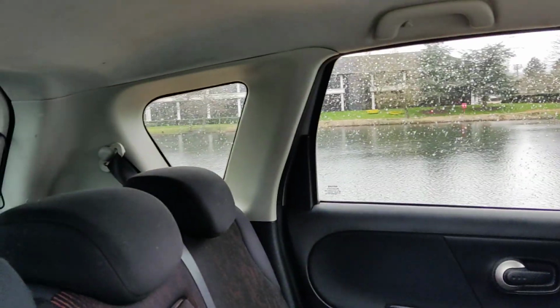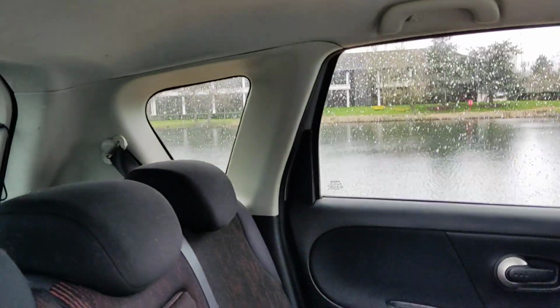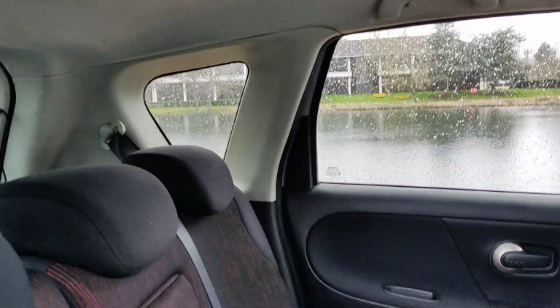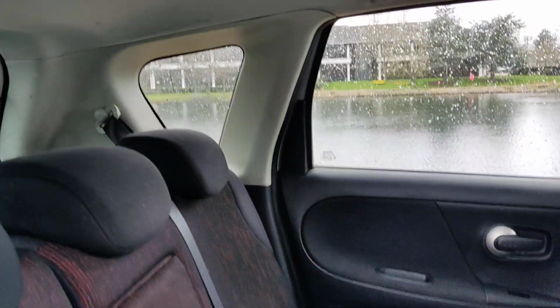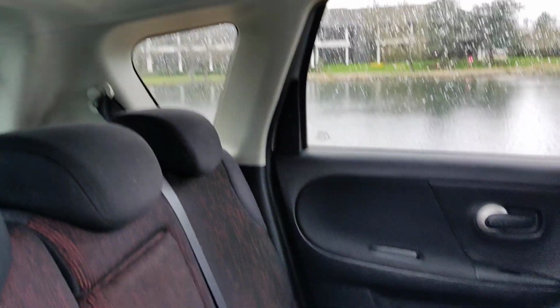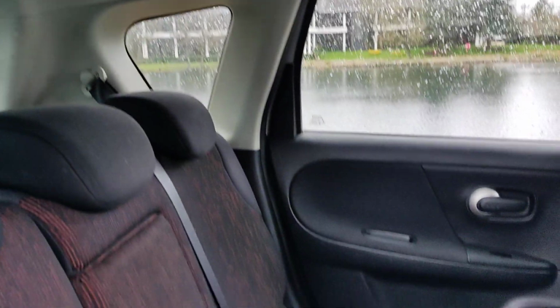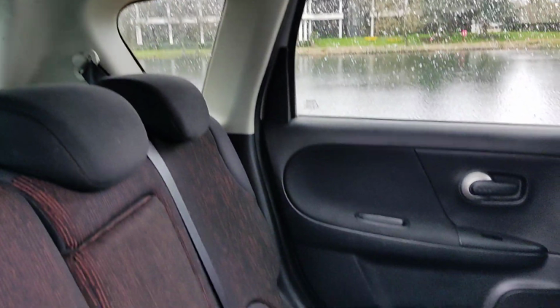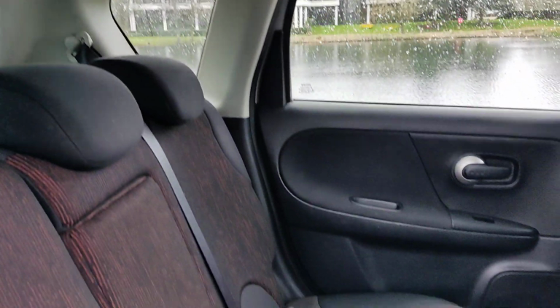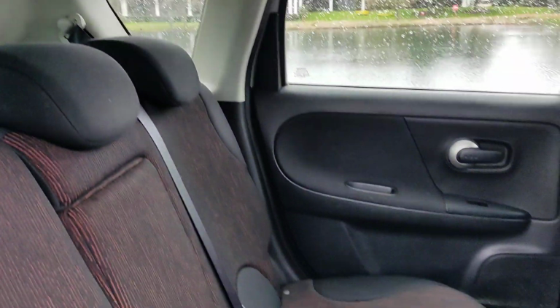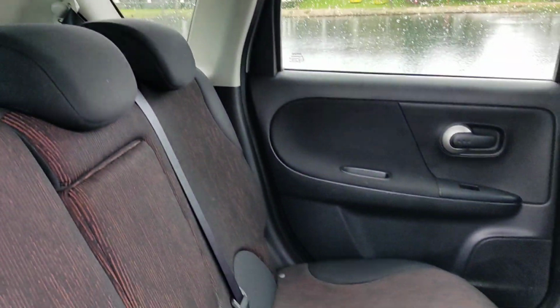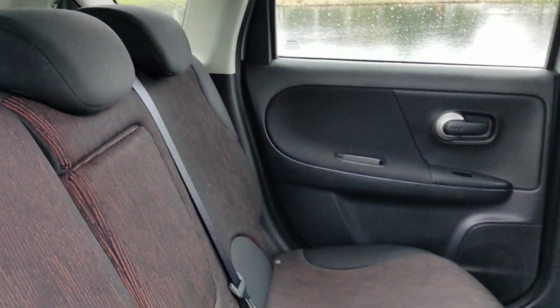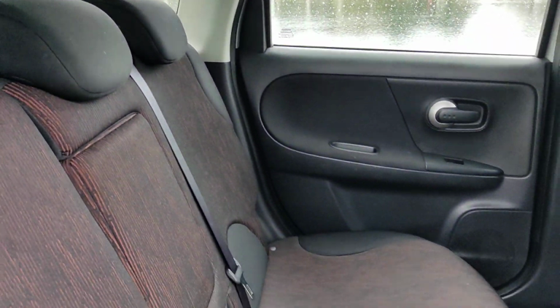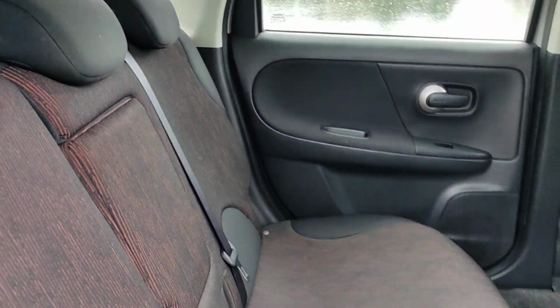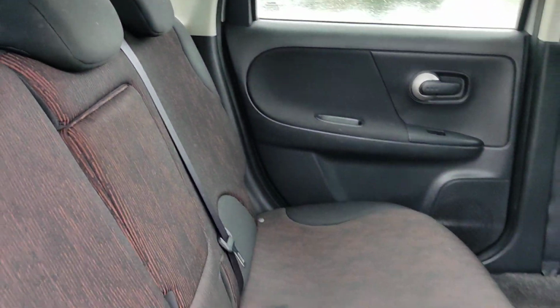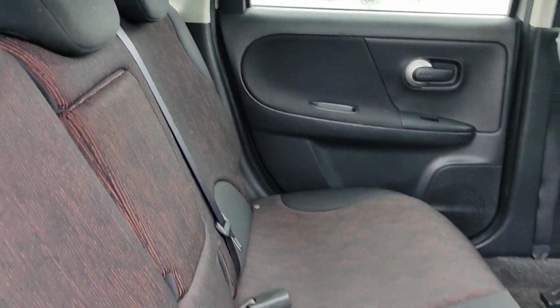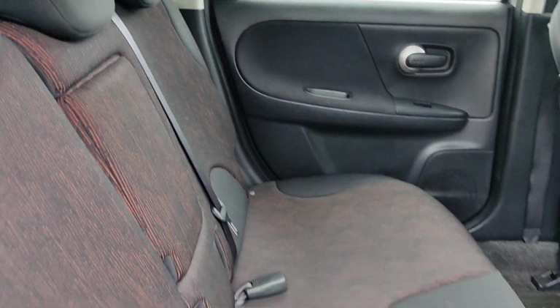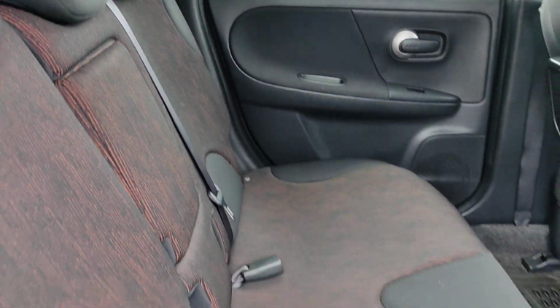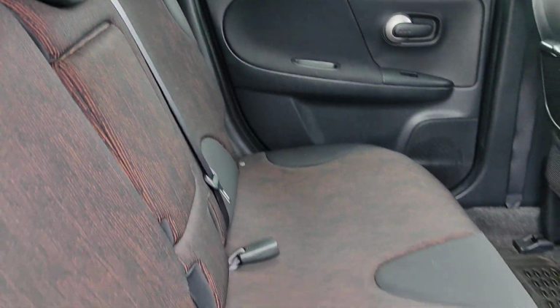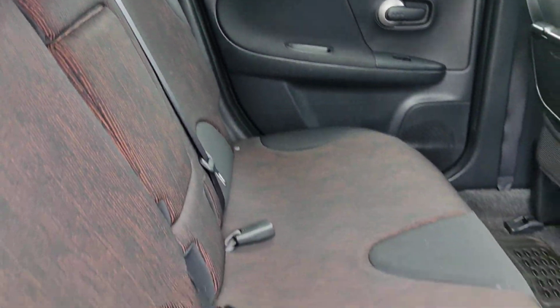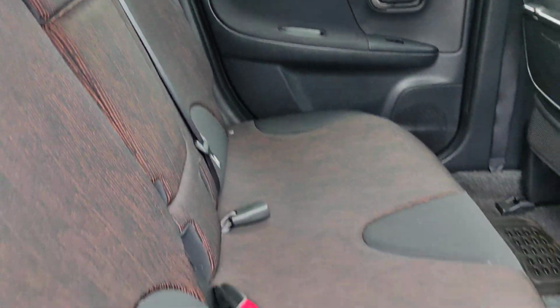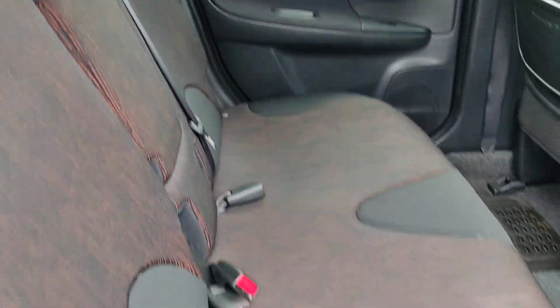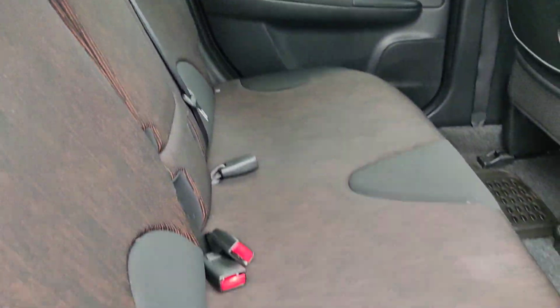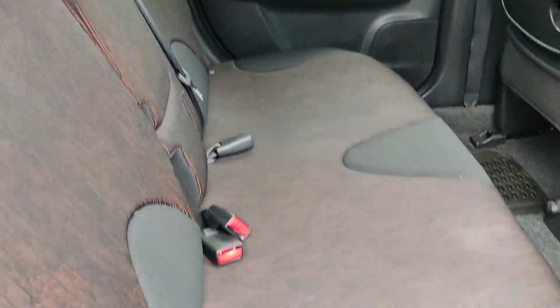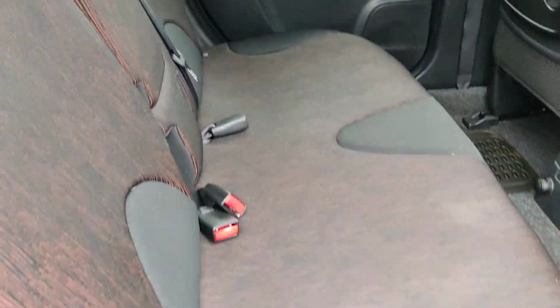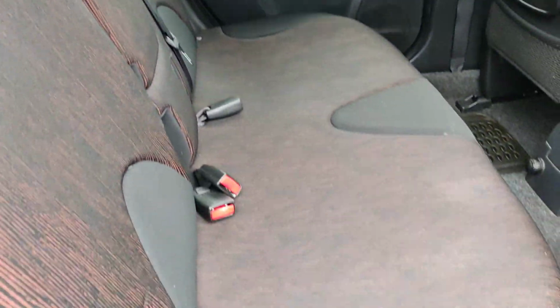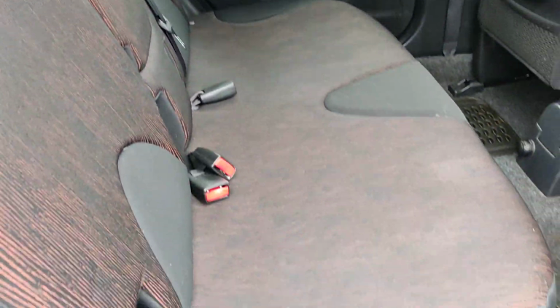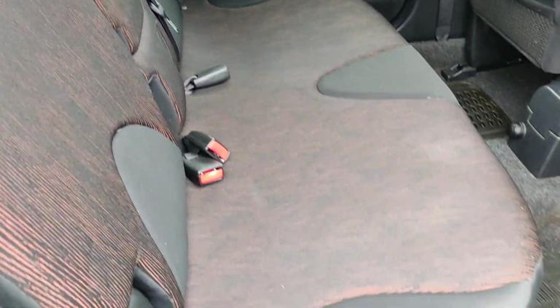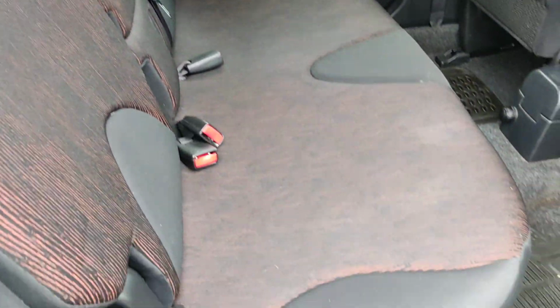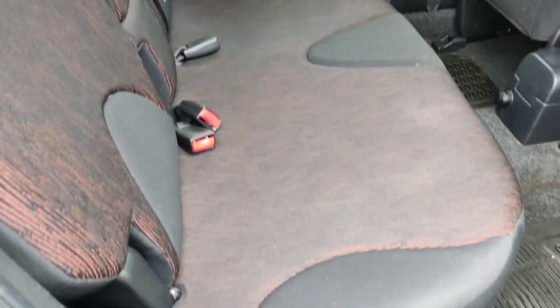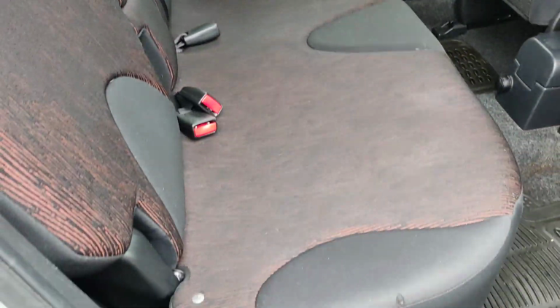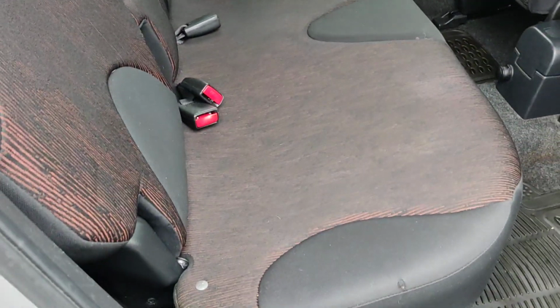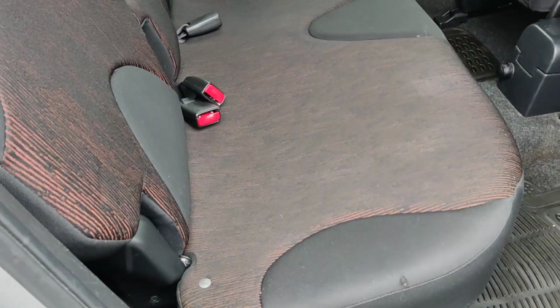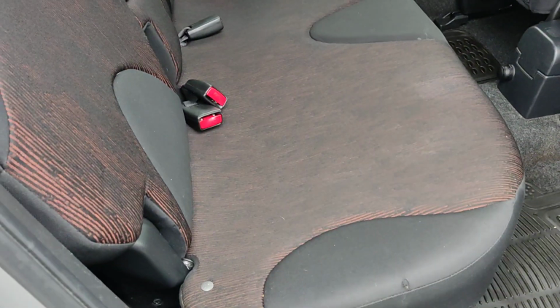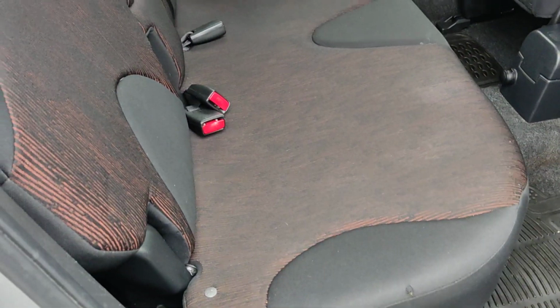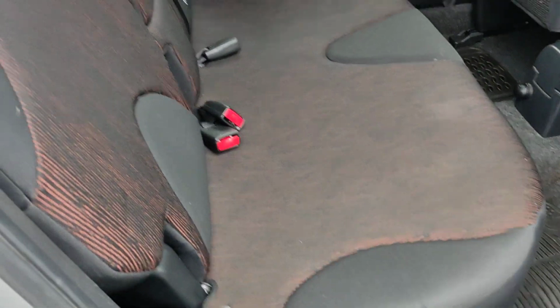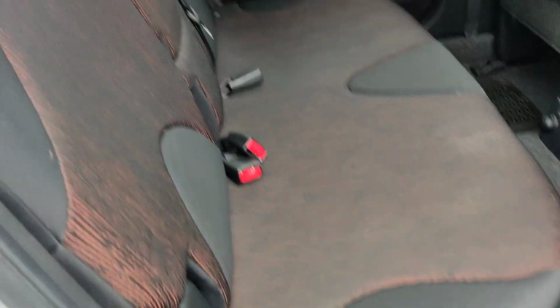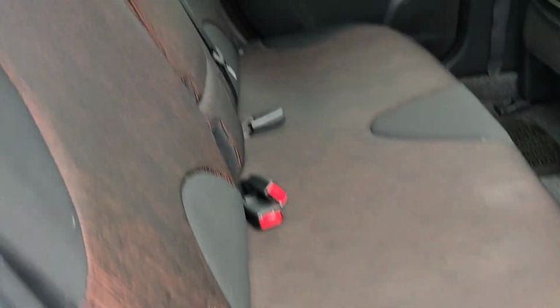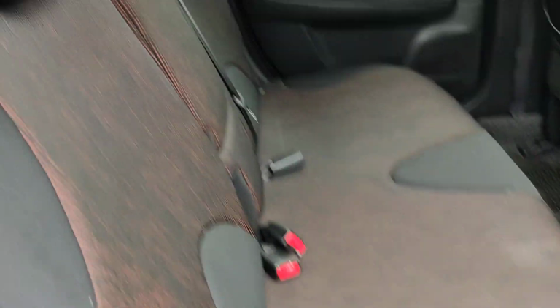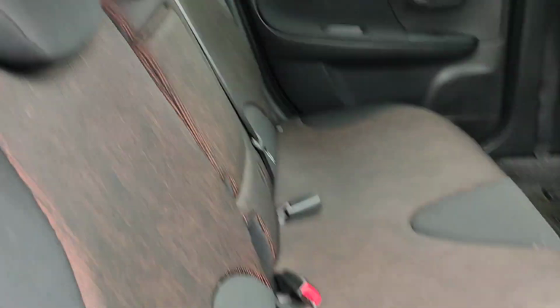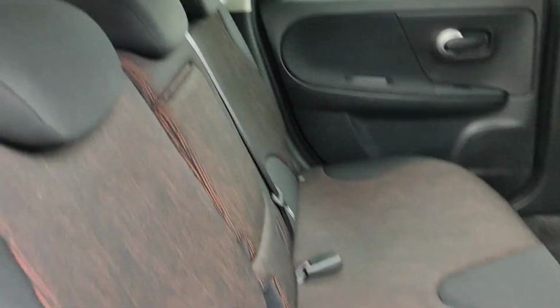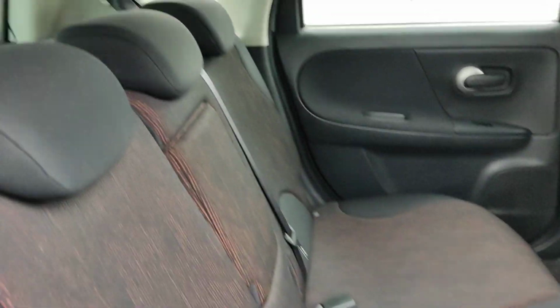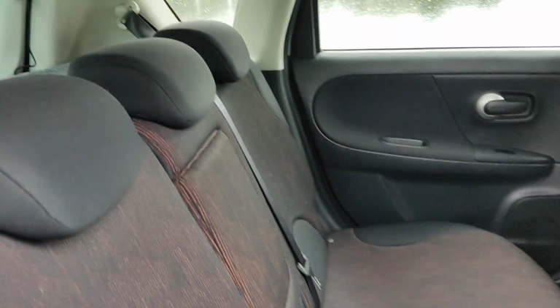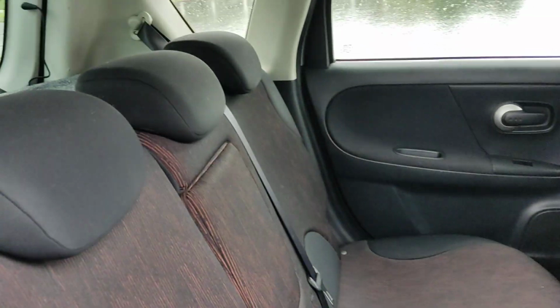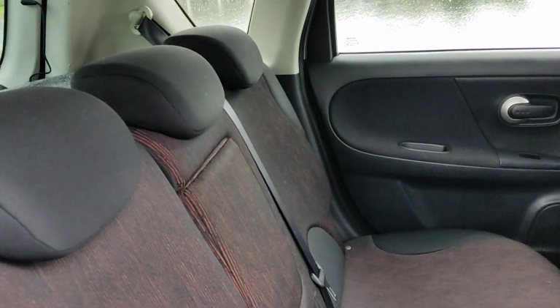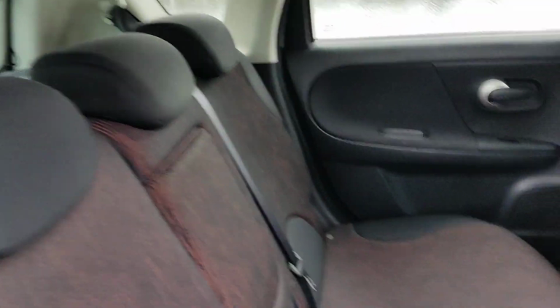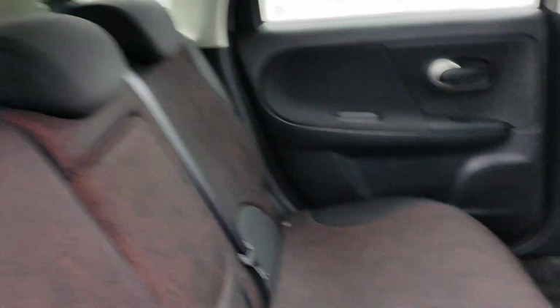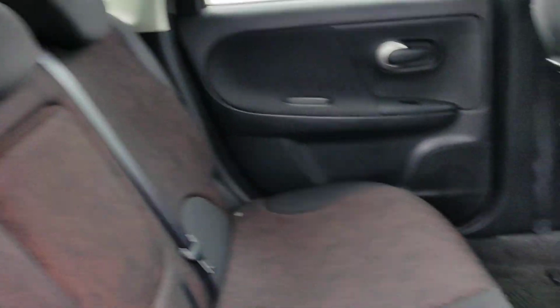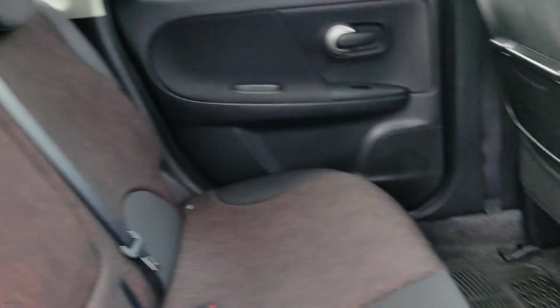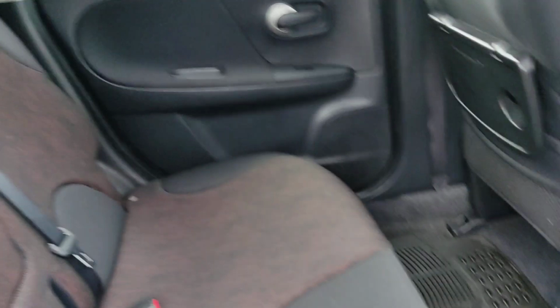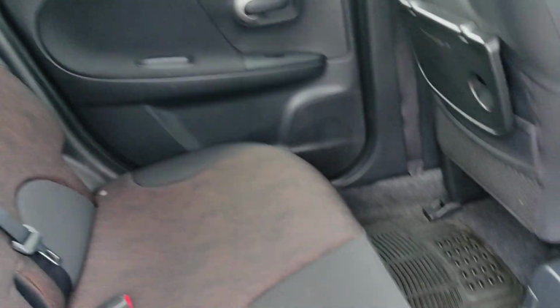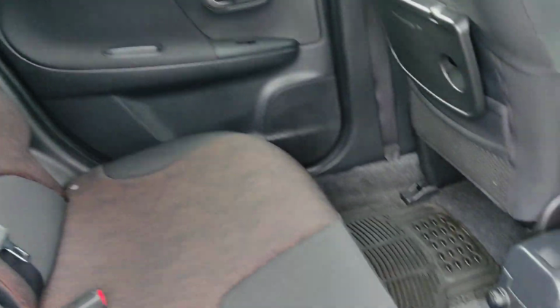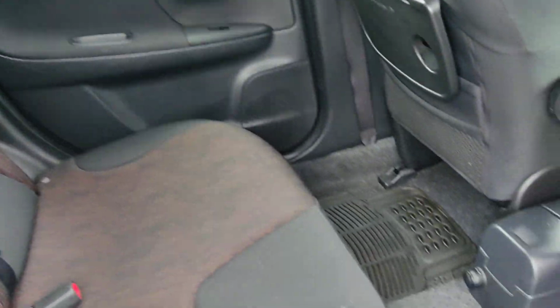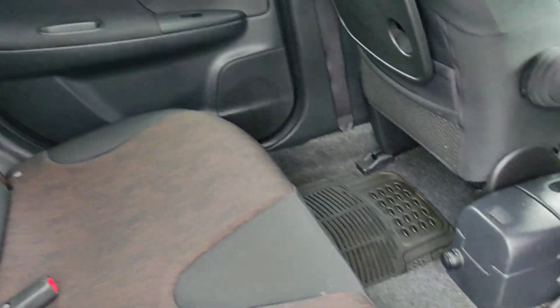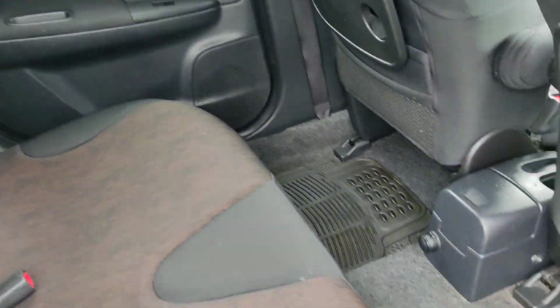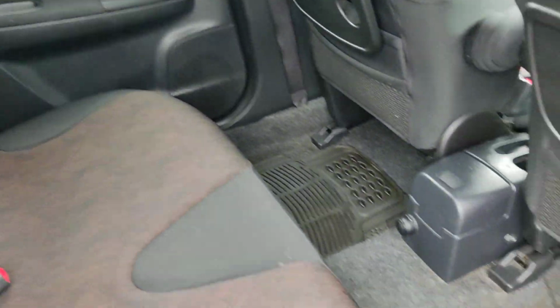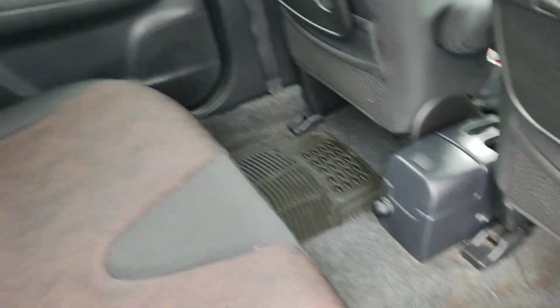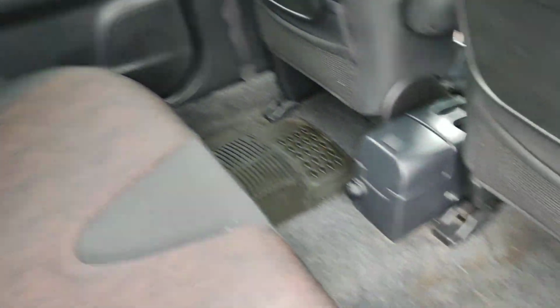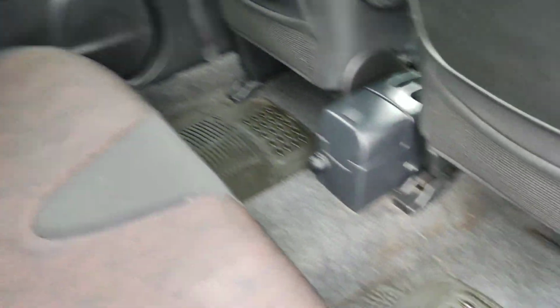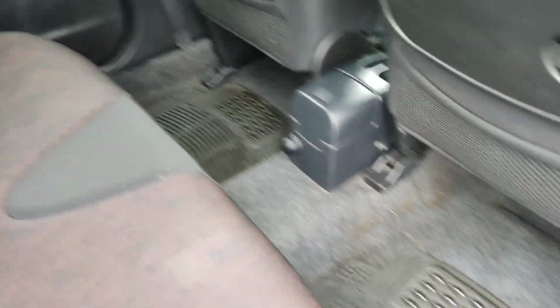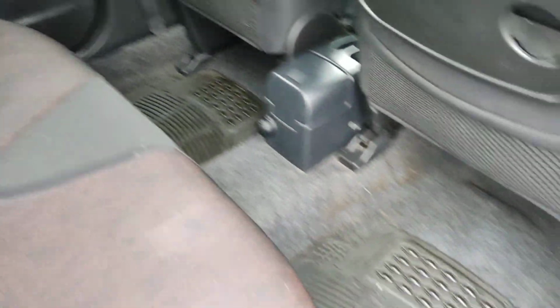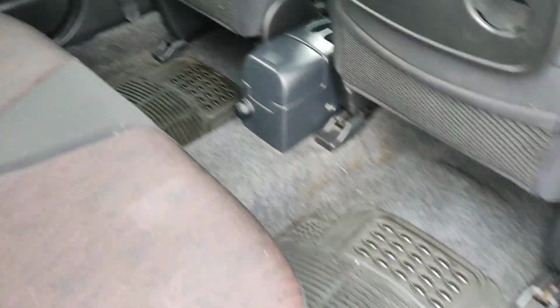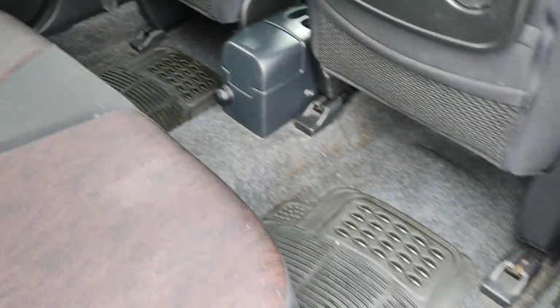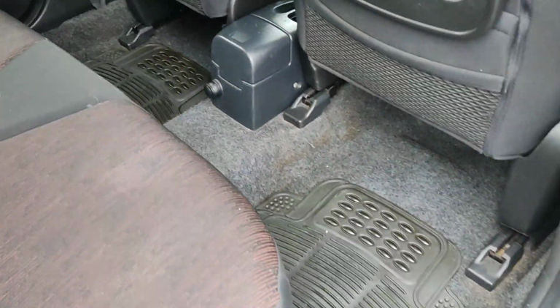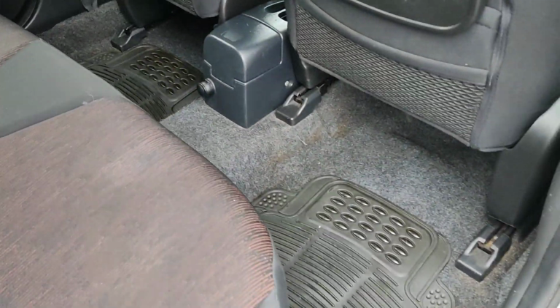Nice and clean rear seats with ISOFIX on both sides. Very clean flooring throughout.